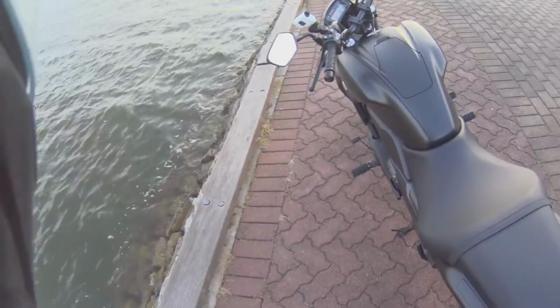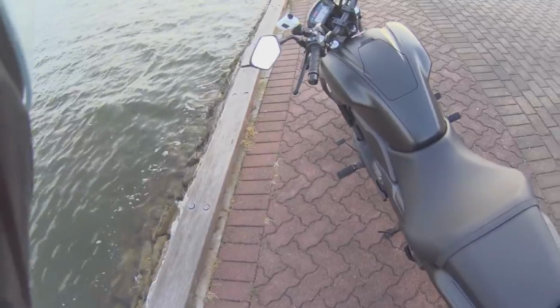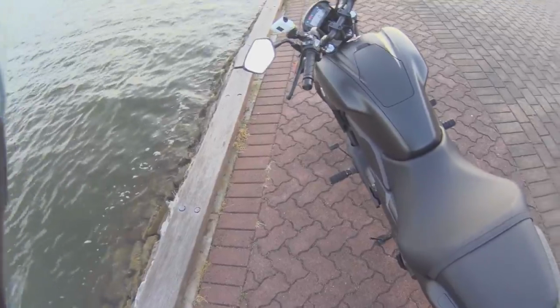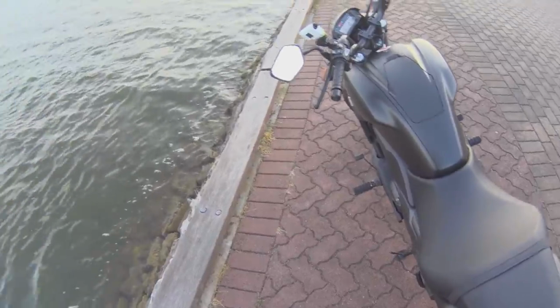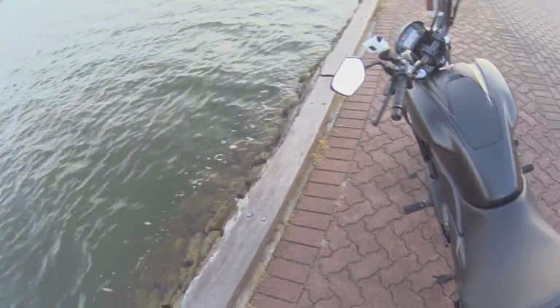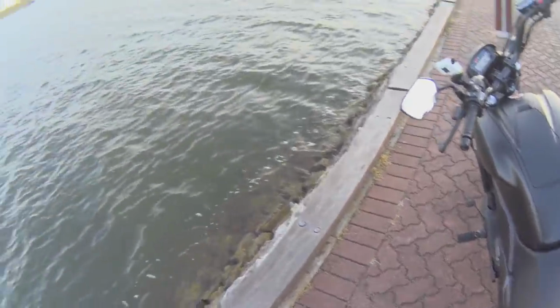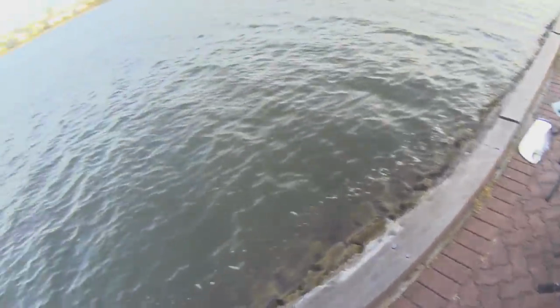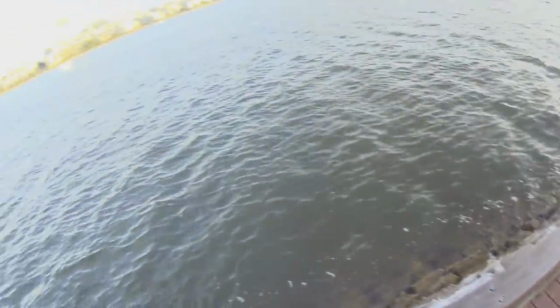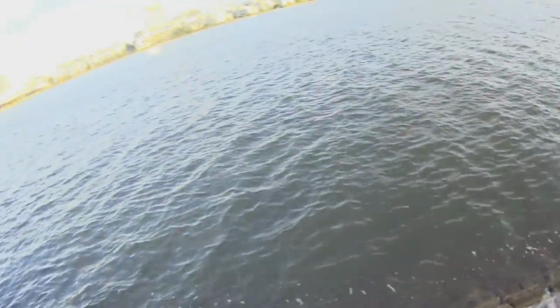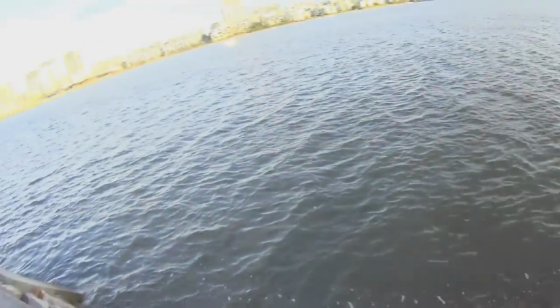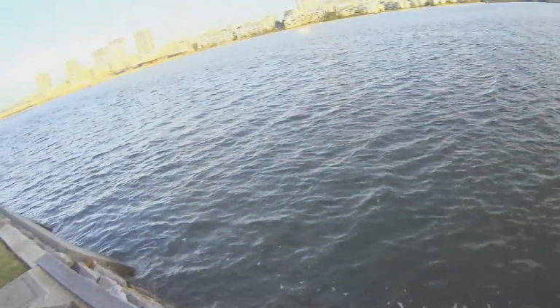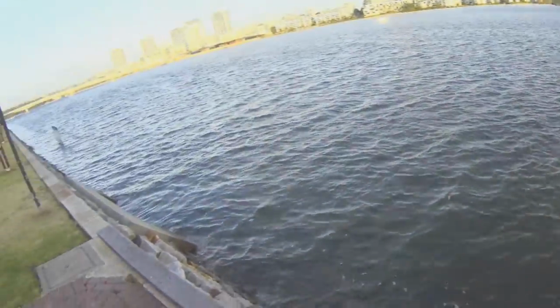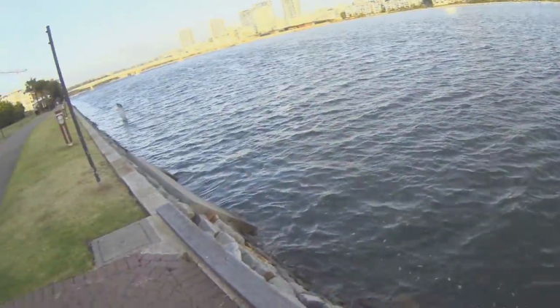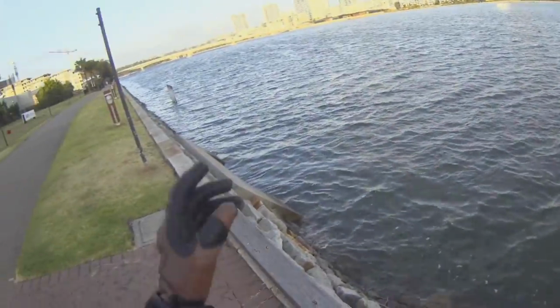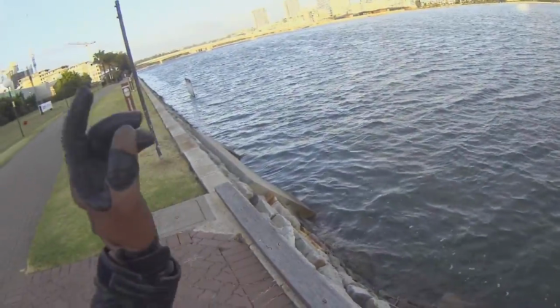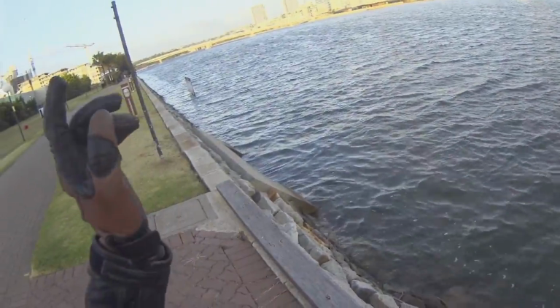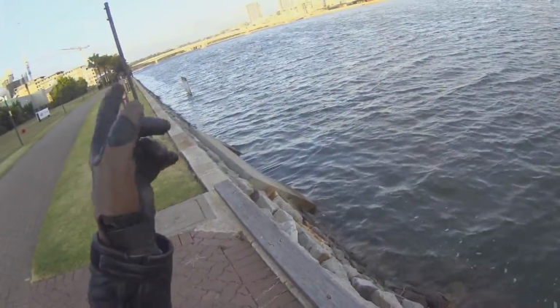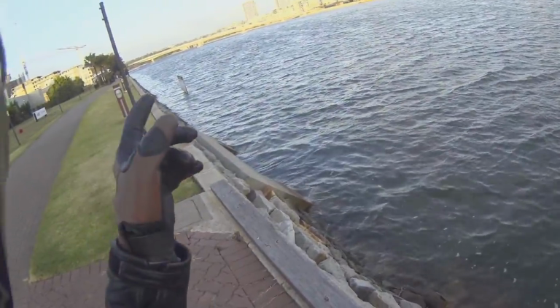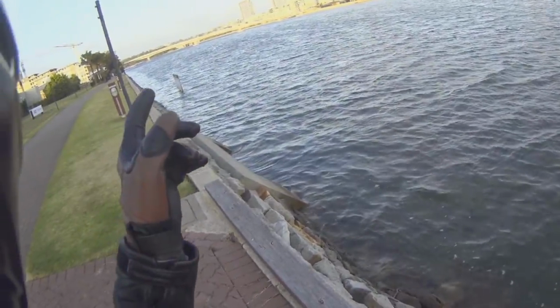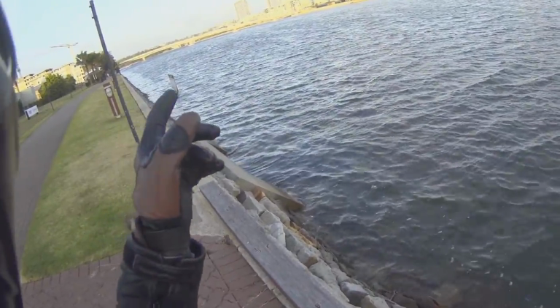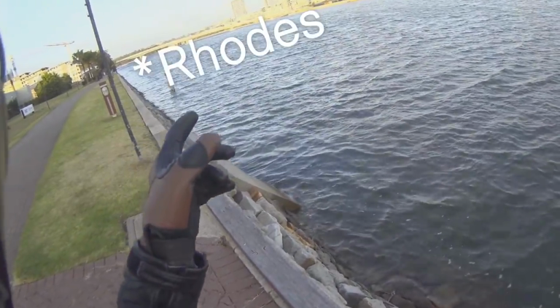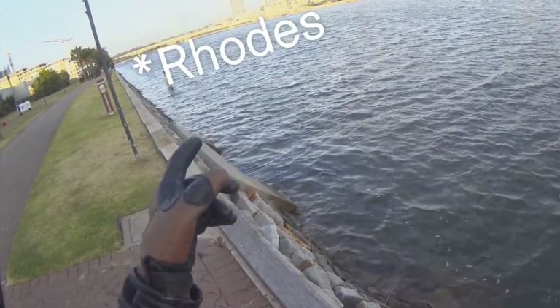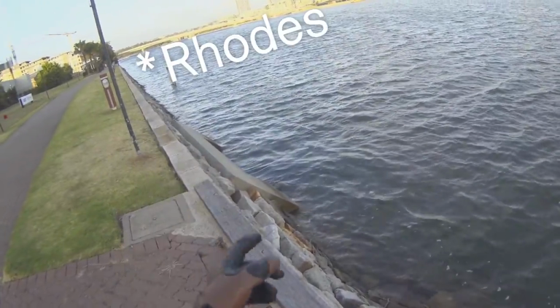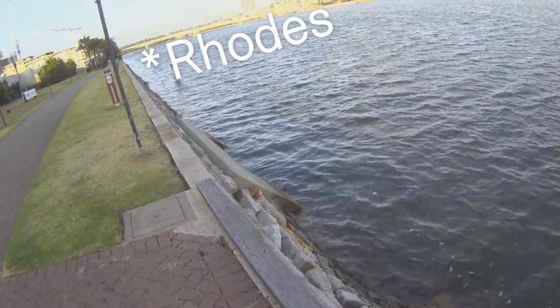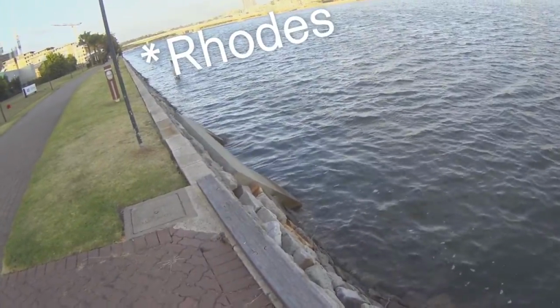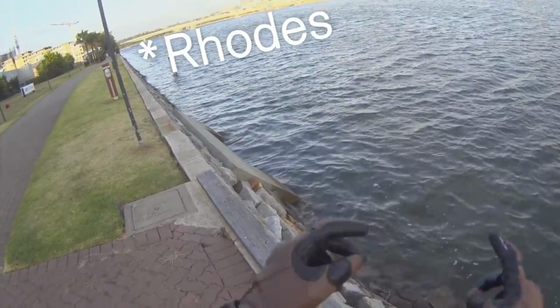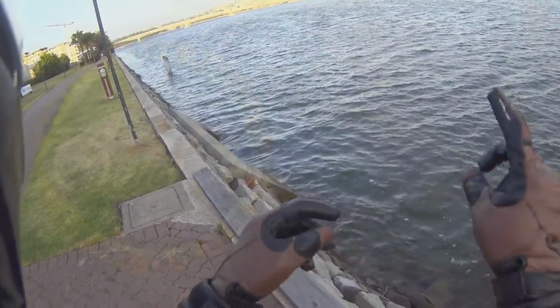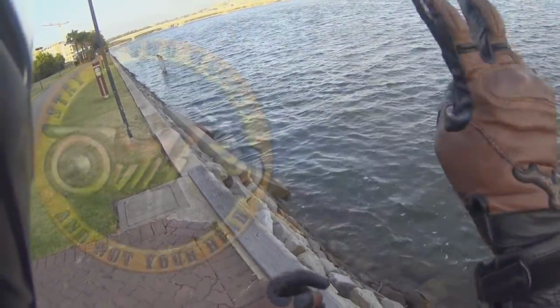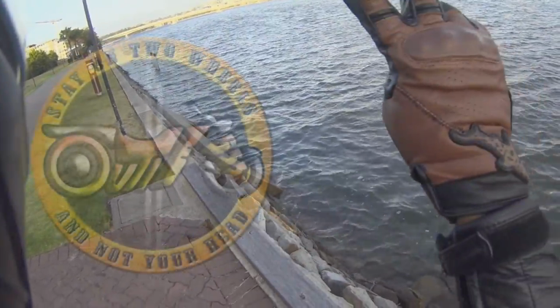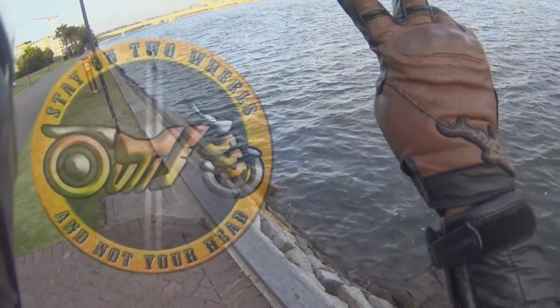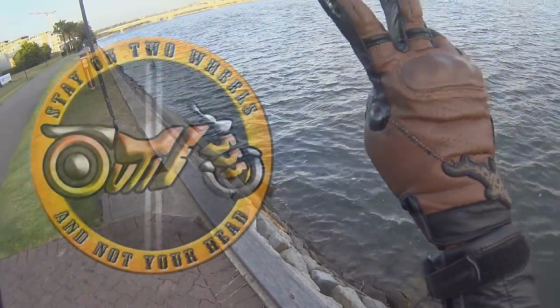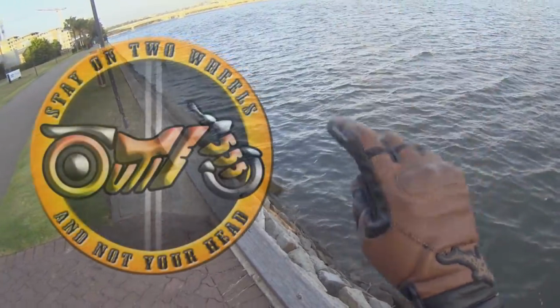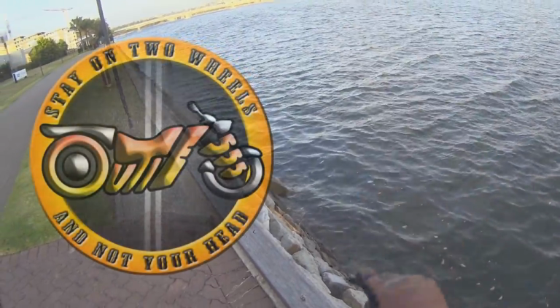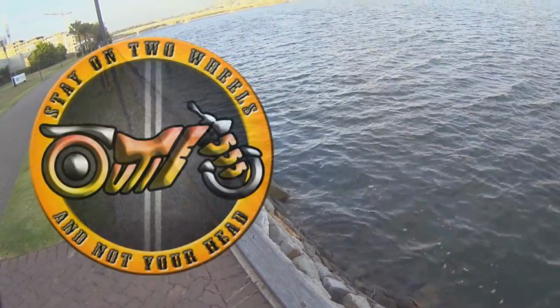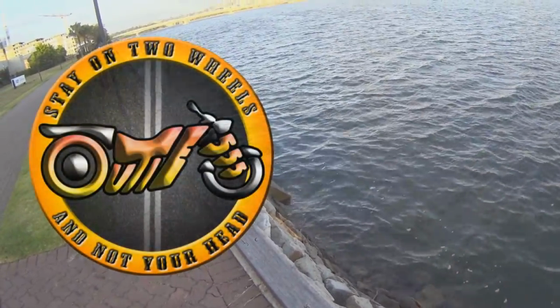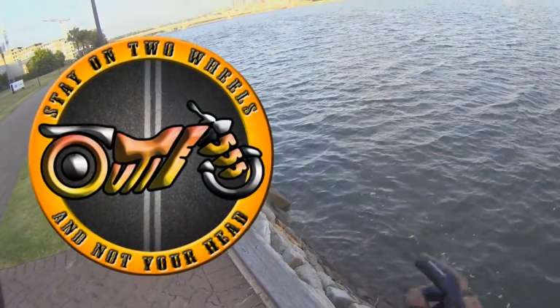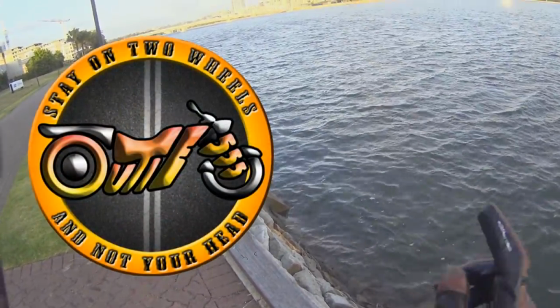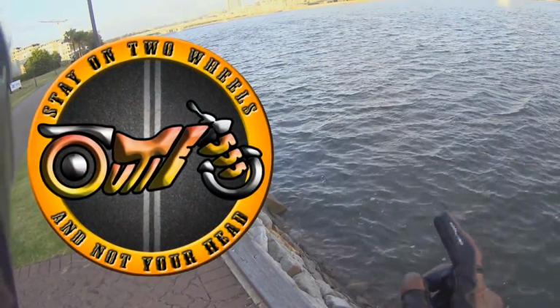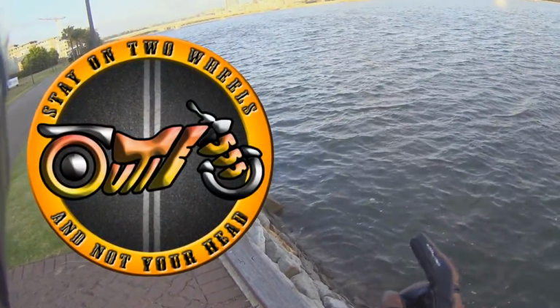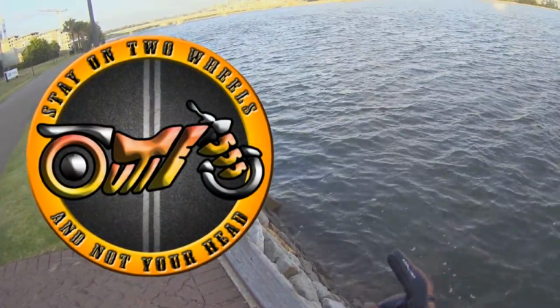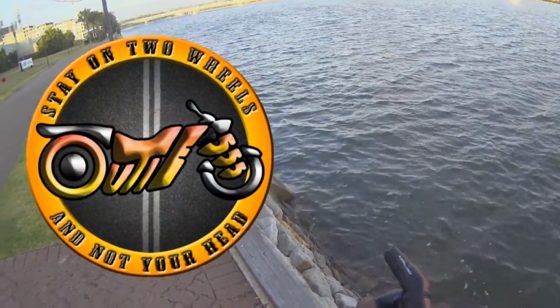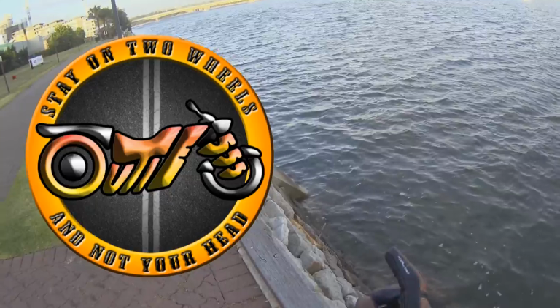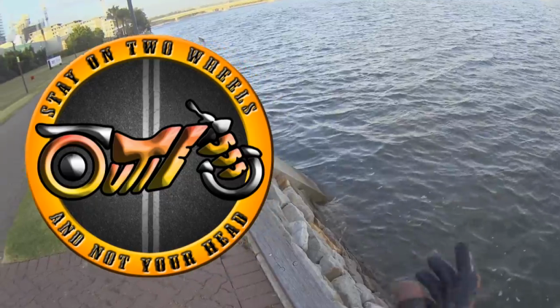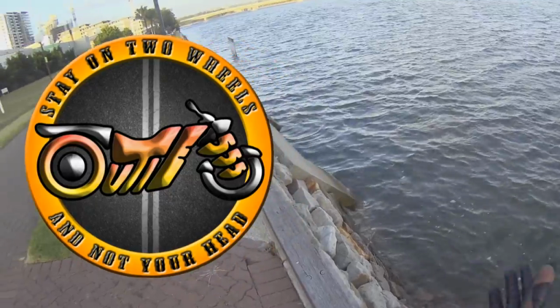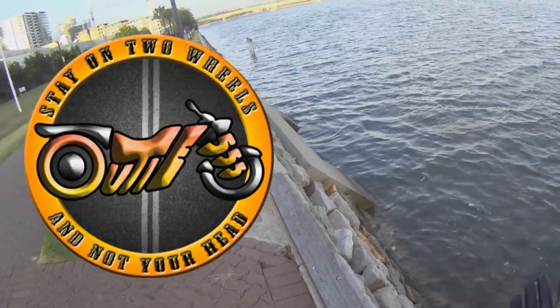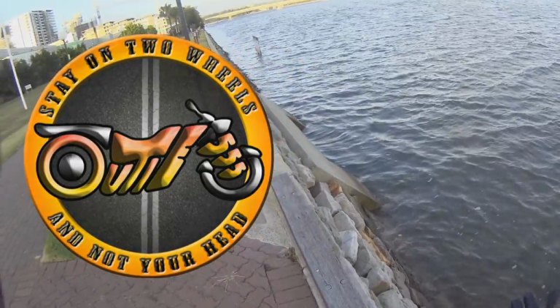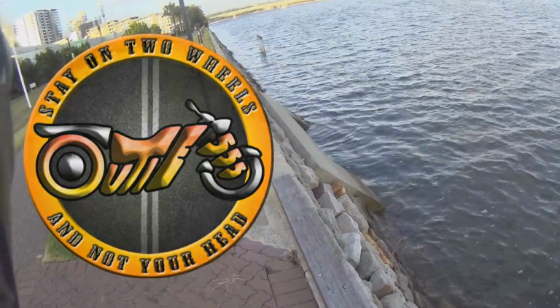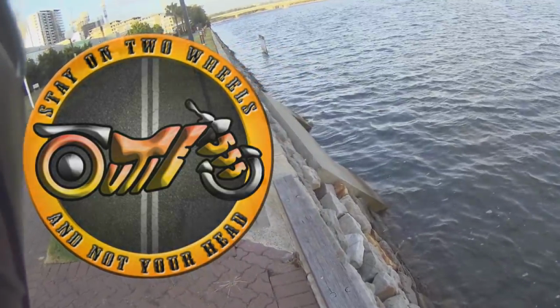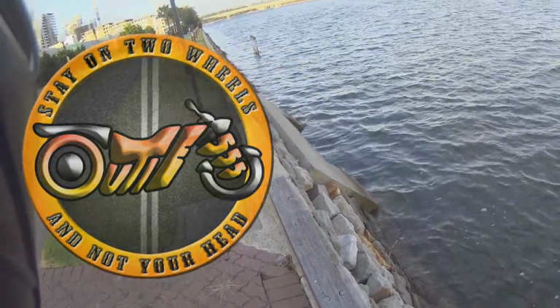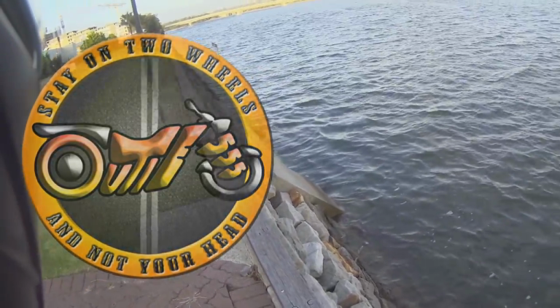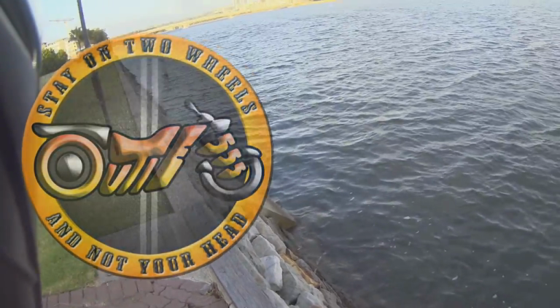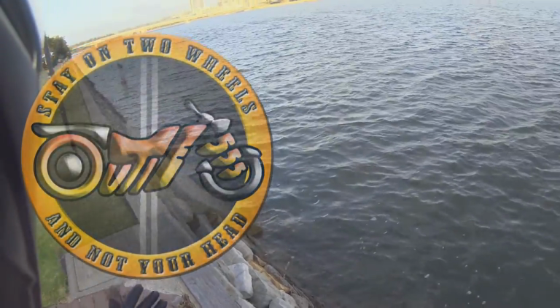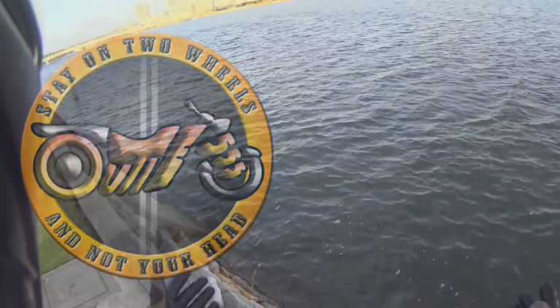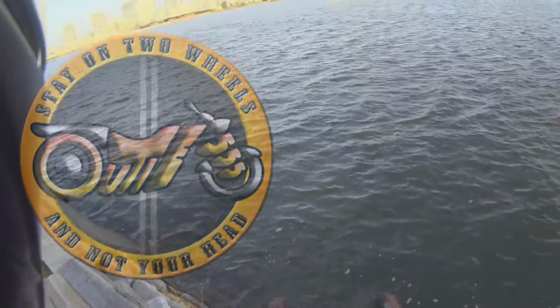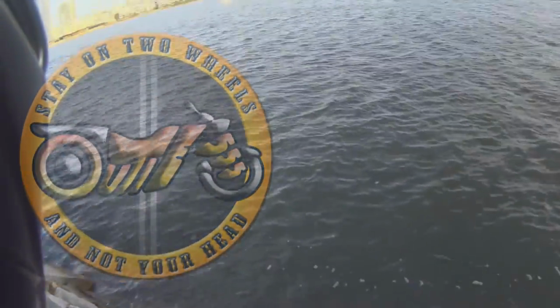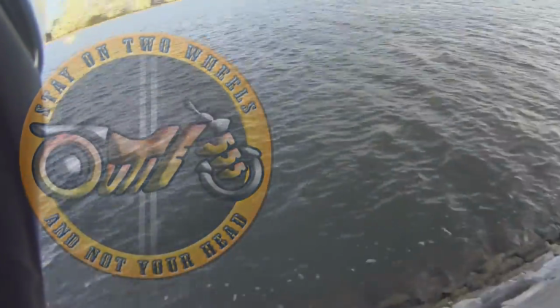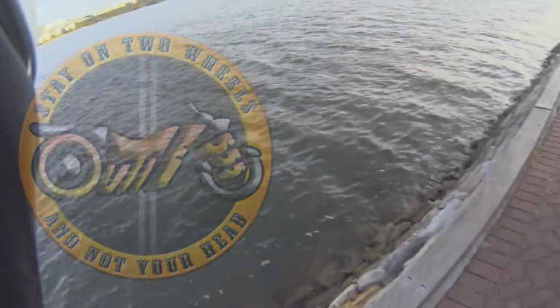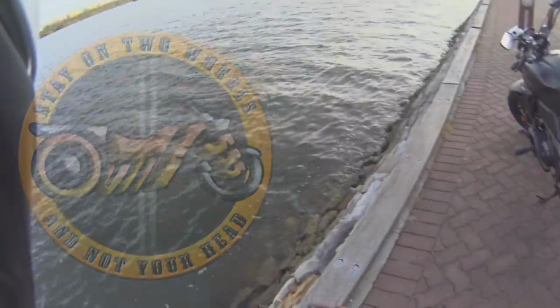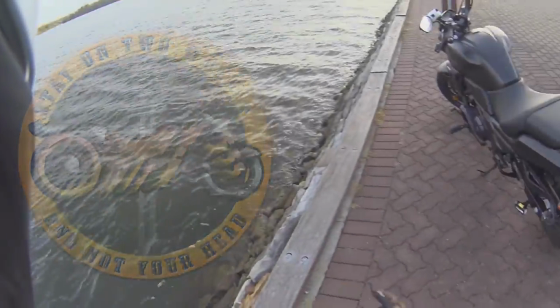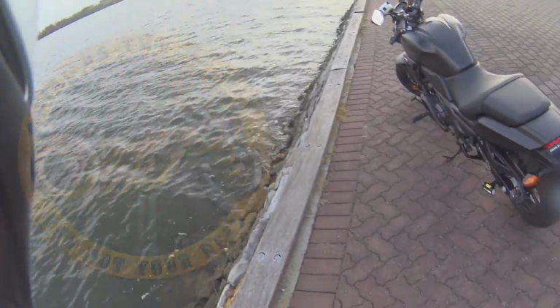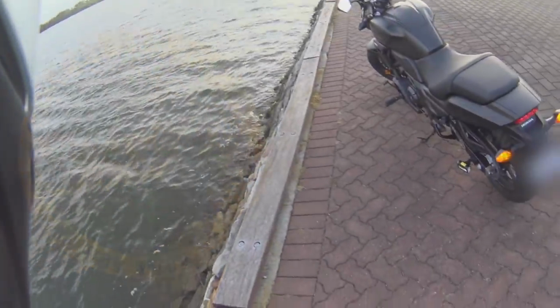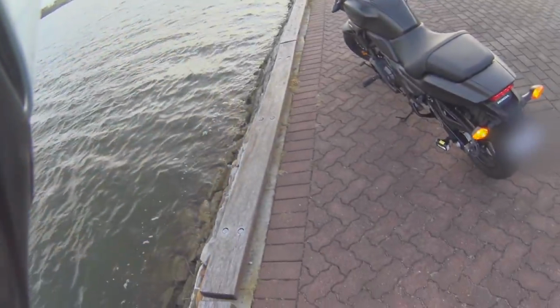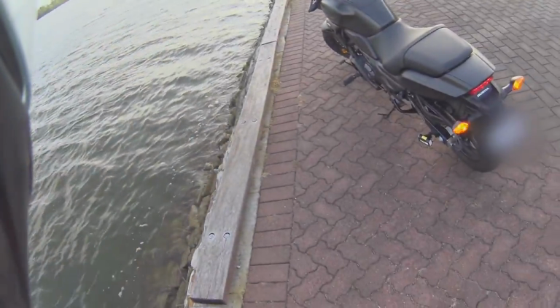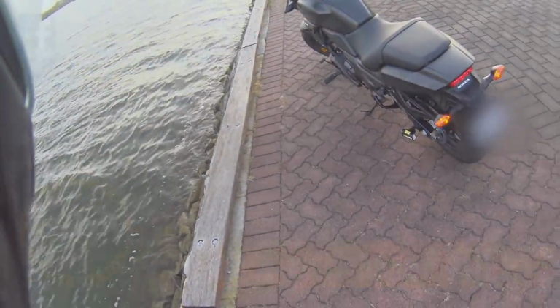Alright guys, as usual keep safe out there on the roads, stay on two wheels, nod your head, and I'll see you guys next Tuesday. Laters.